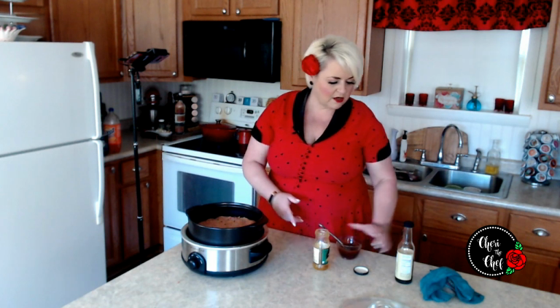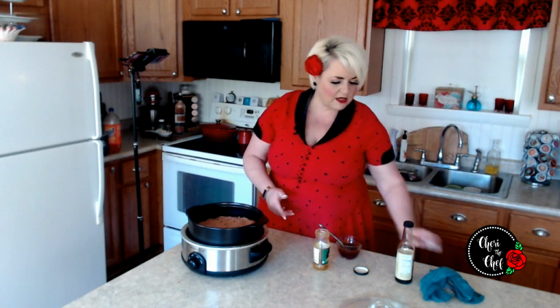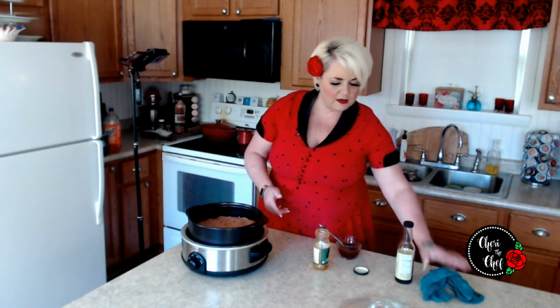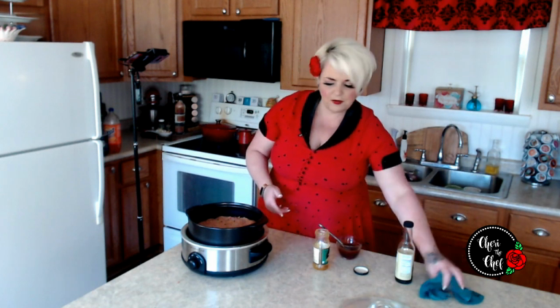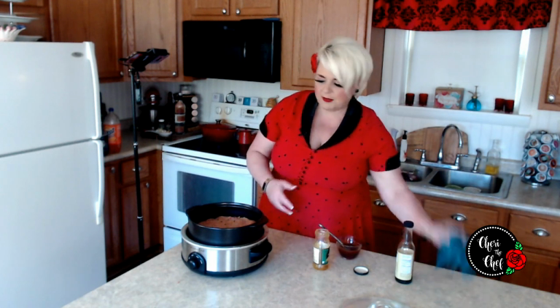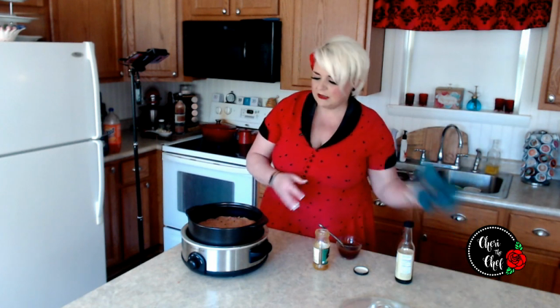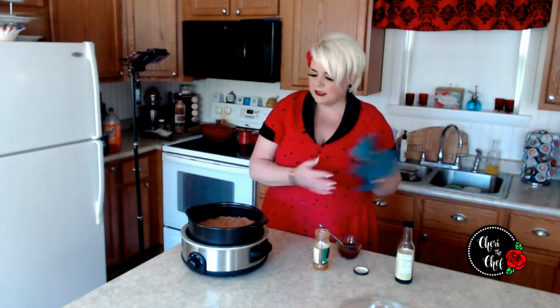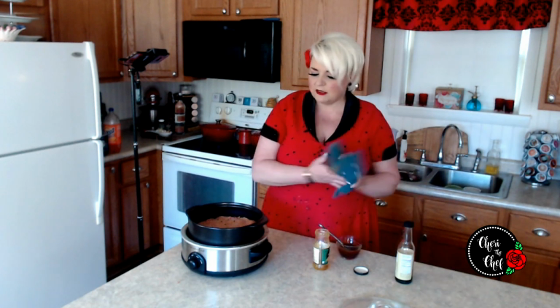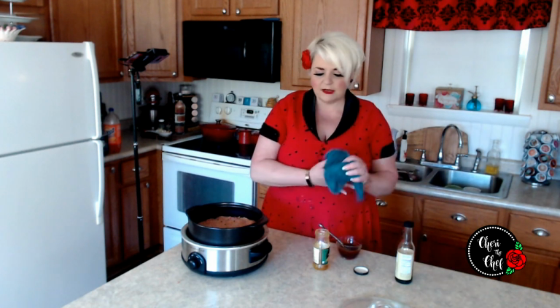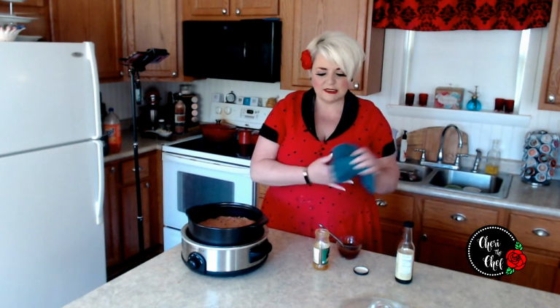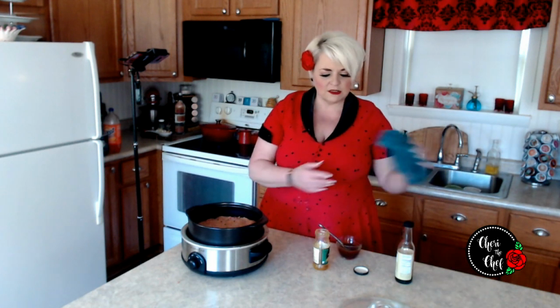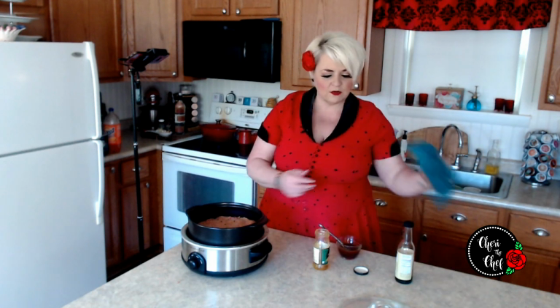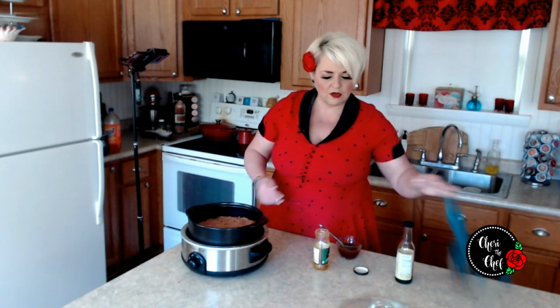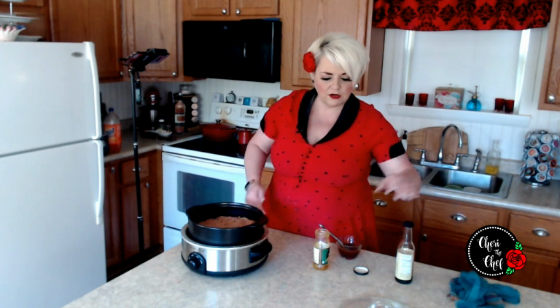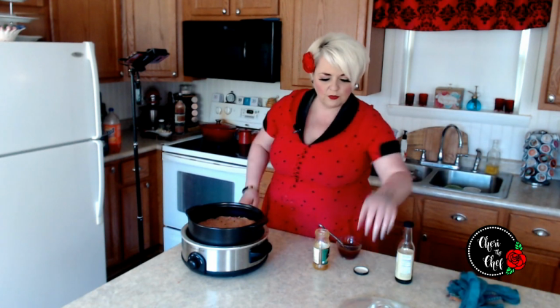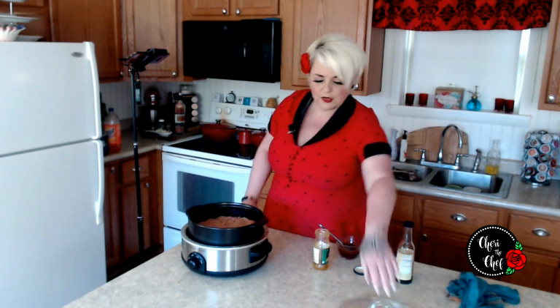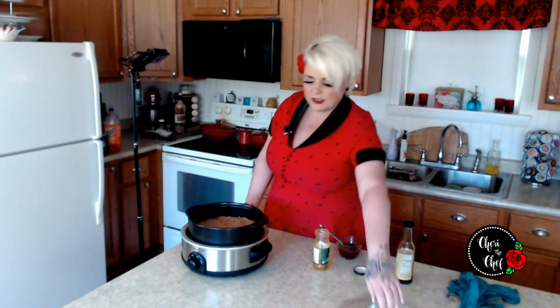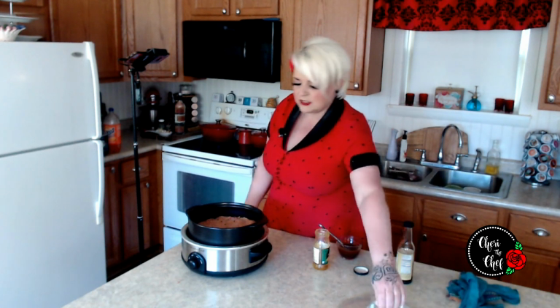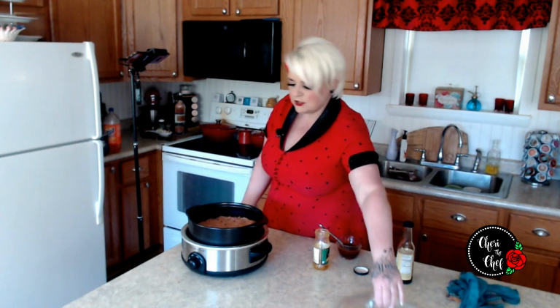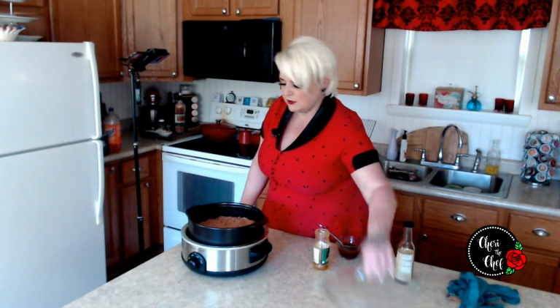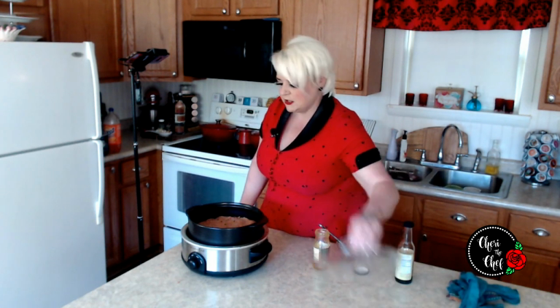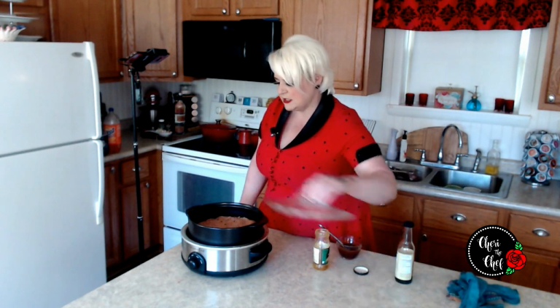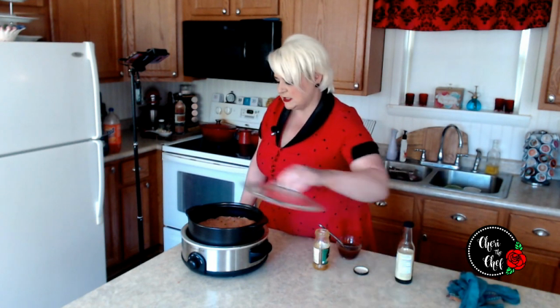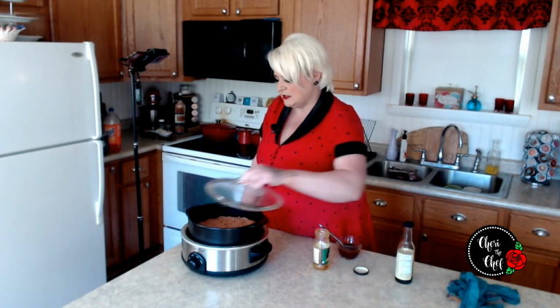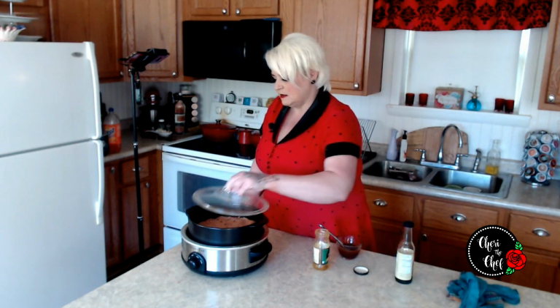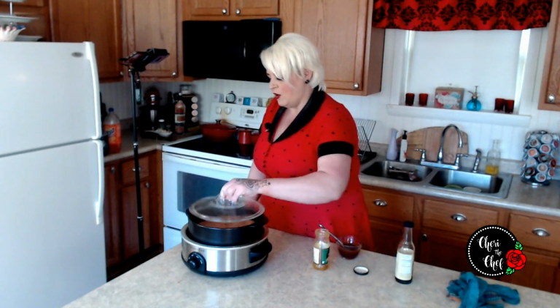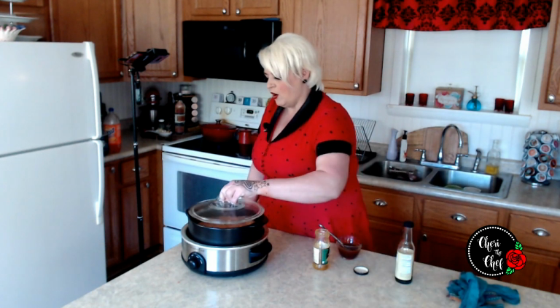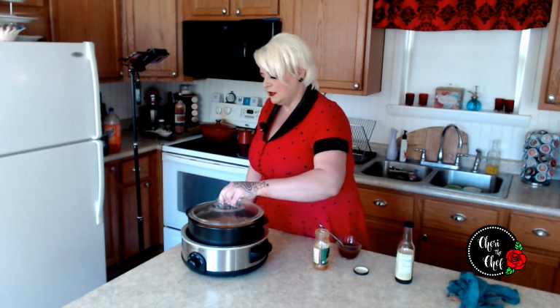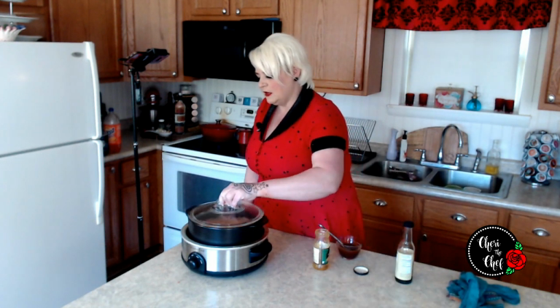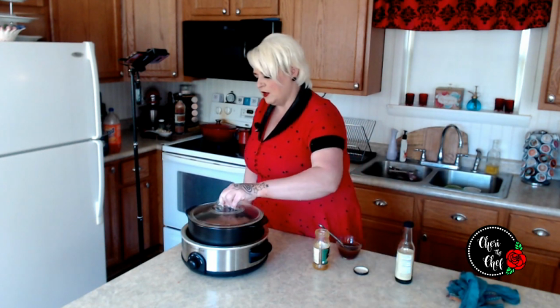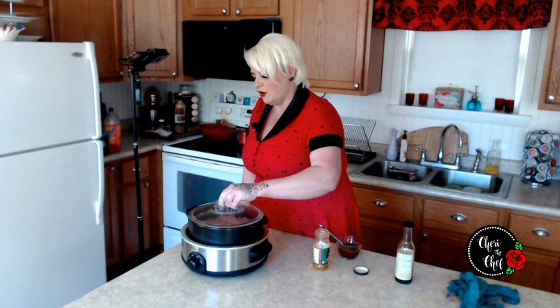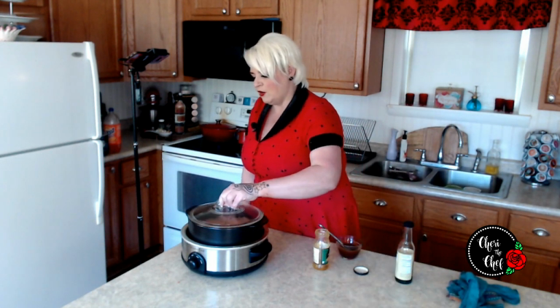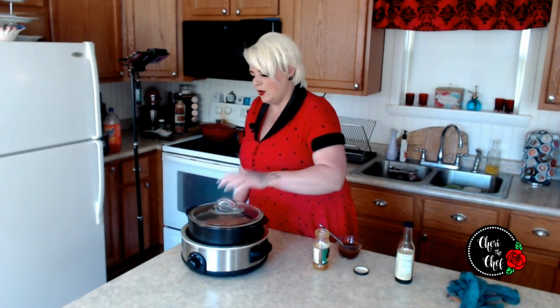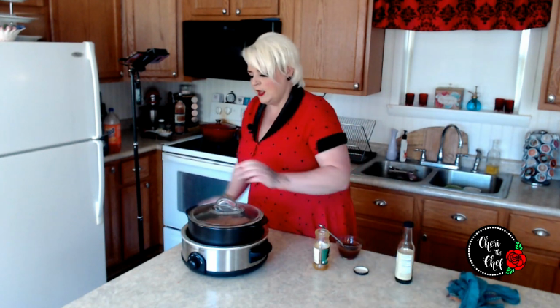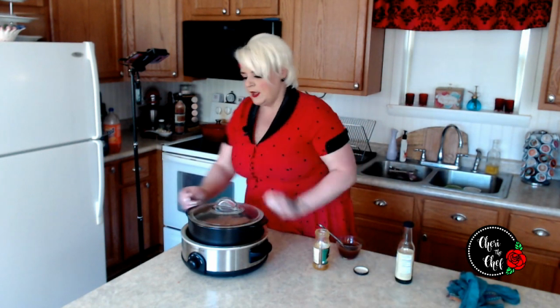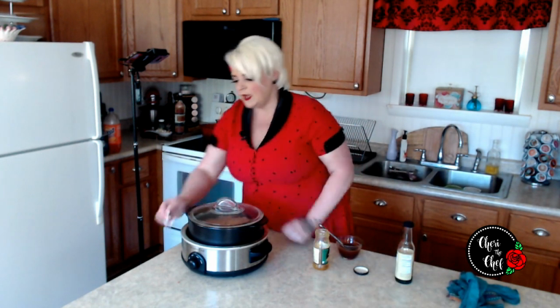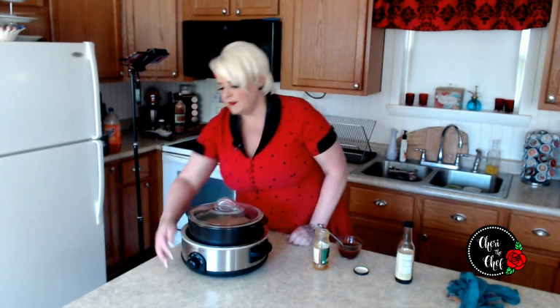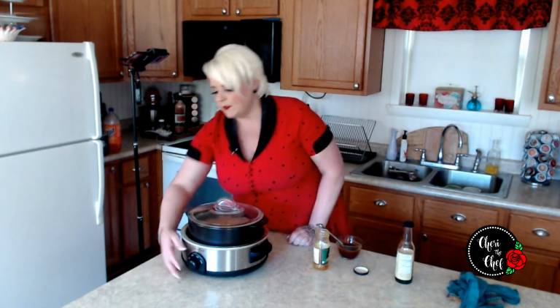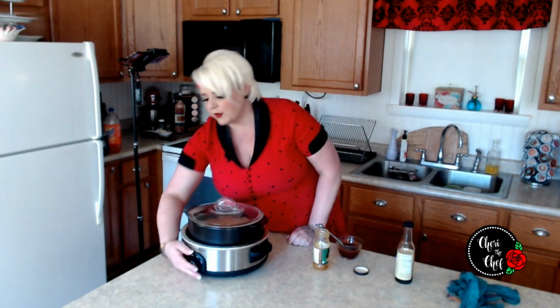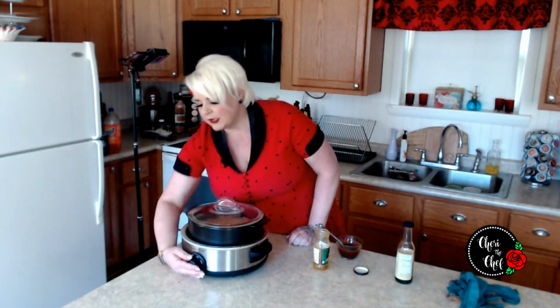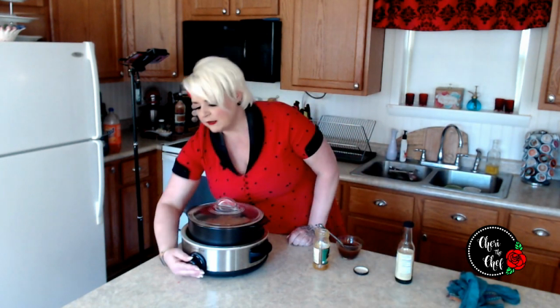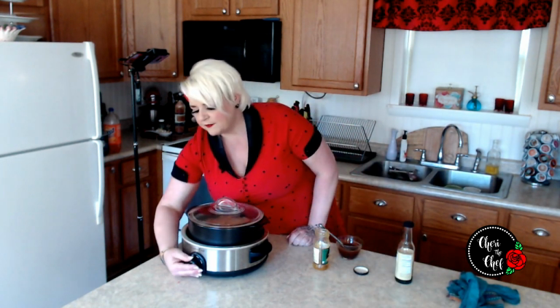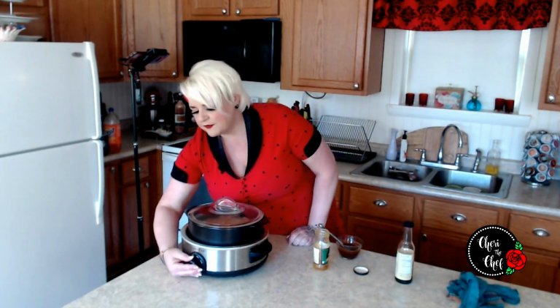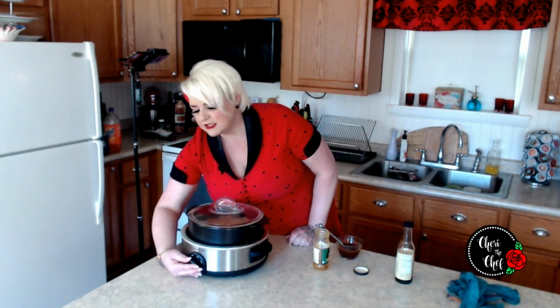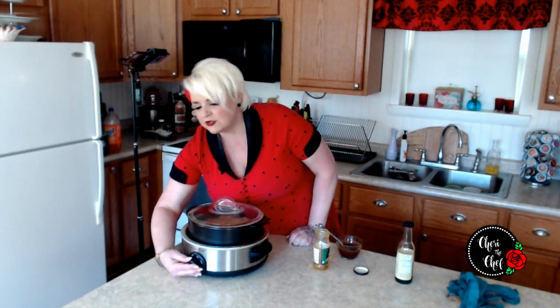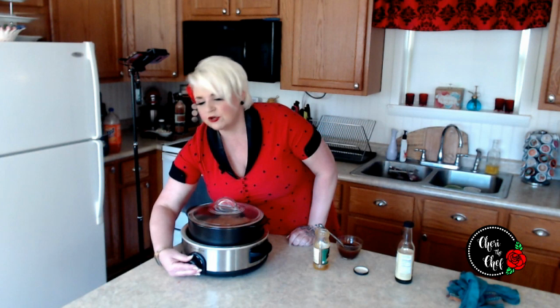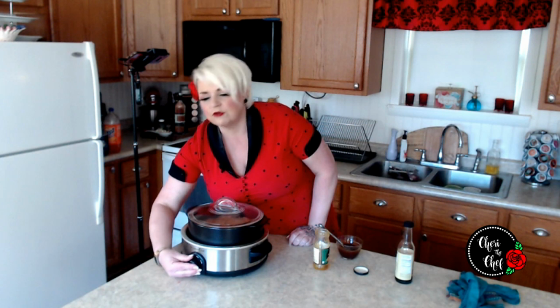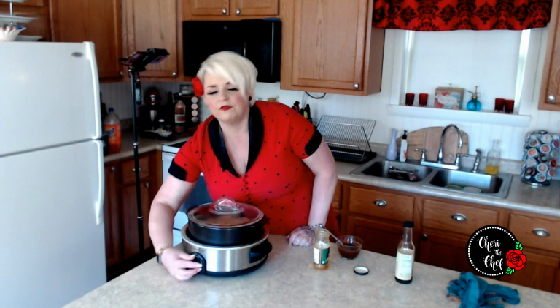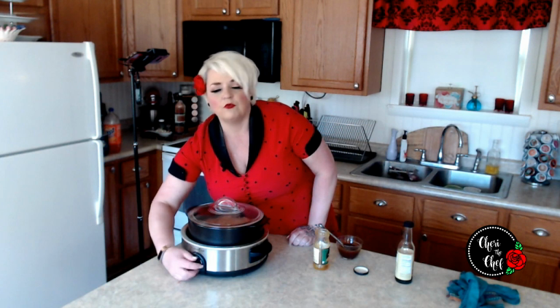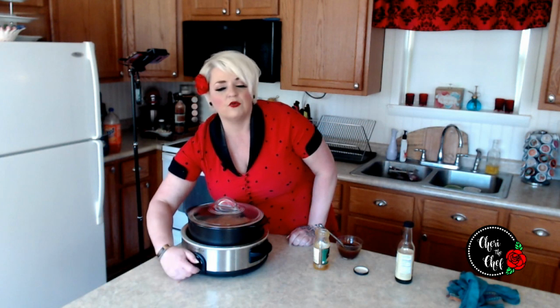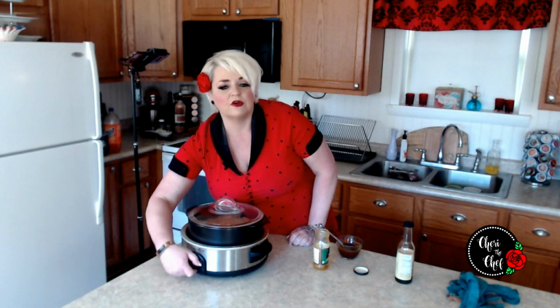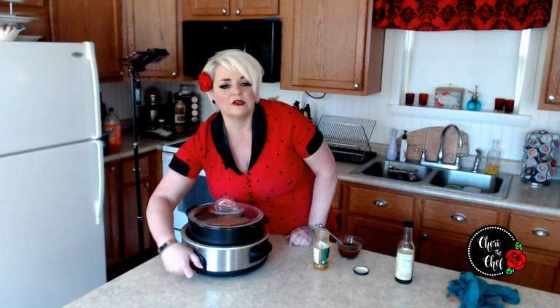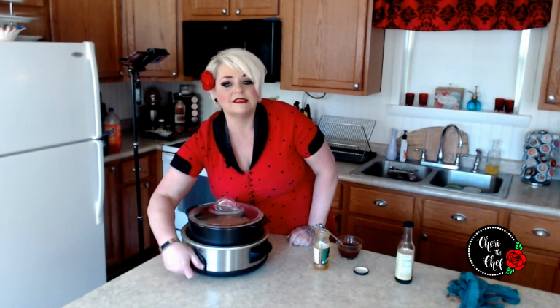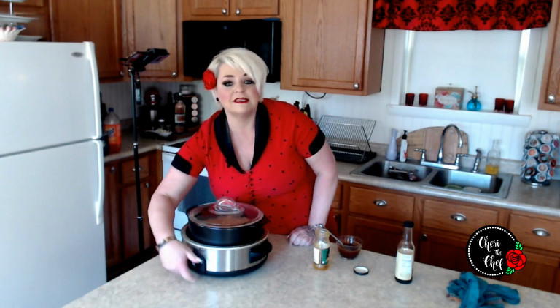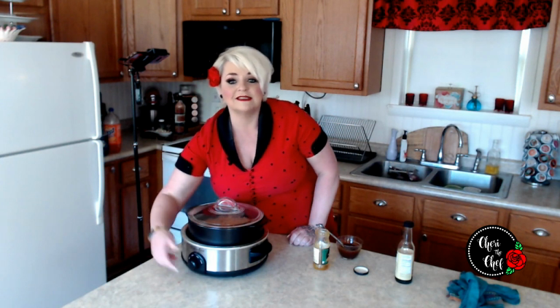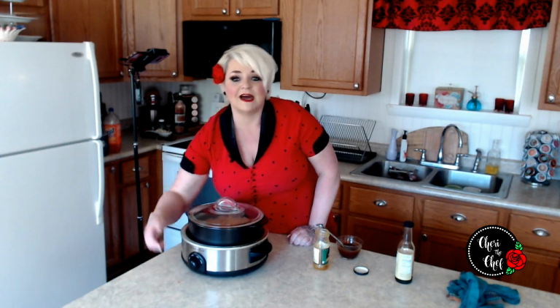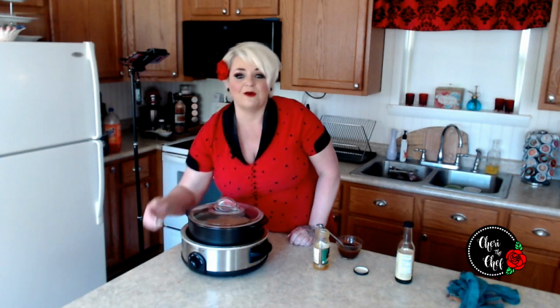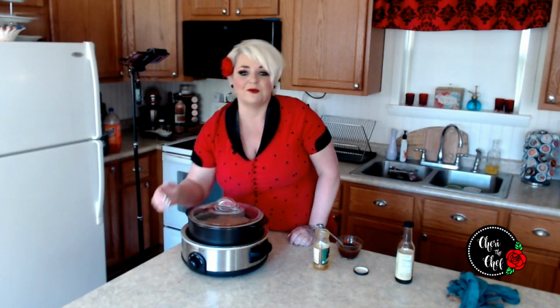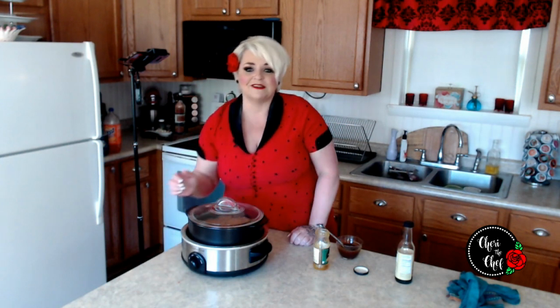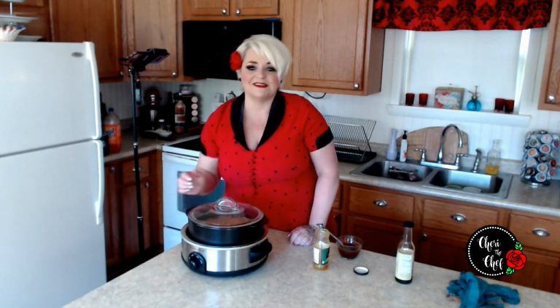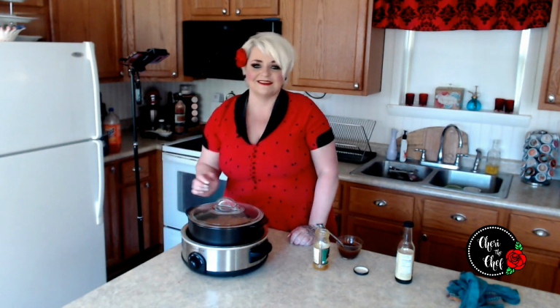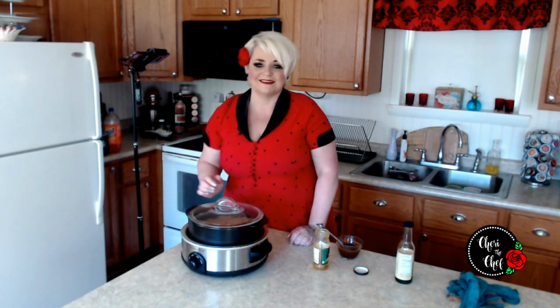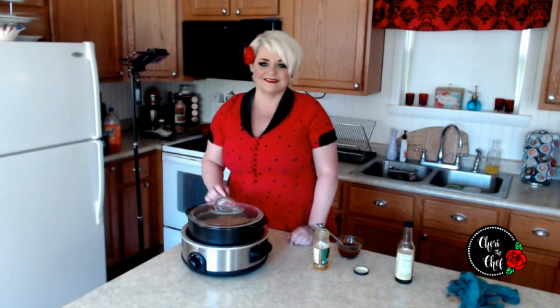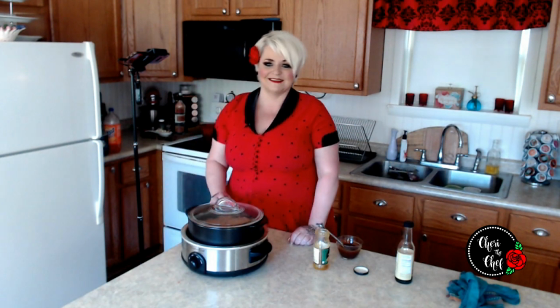I'm going to put the lid on the slow cooker, turn it on low, and let it cook for six hours.